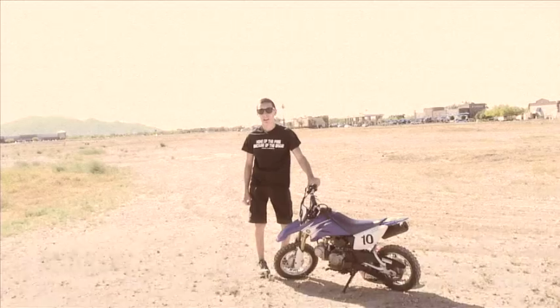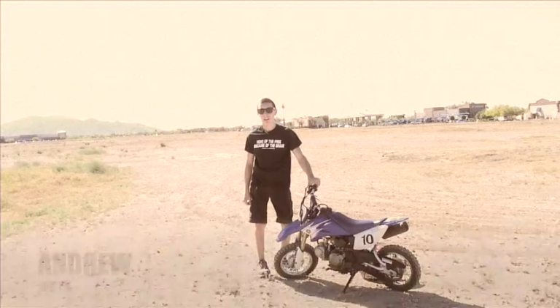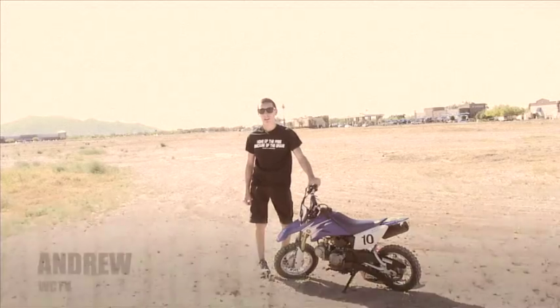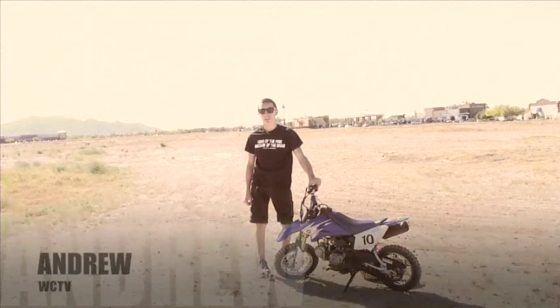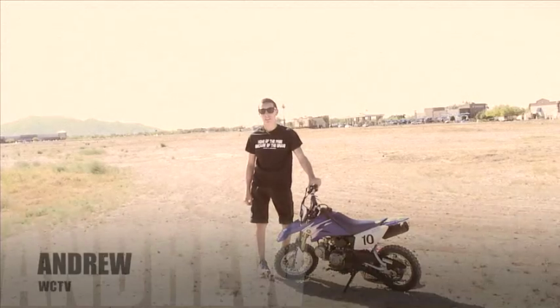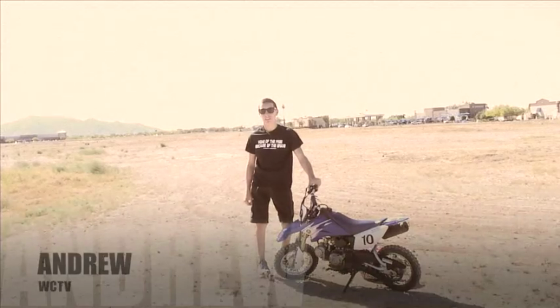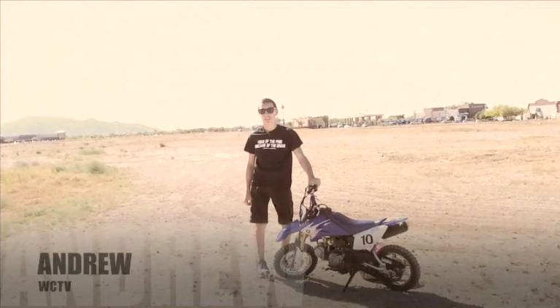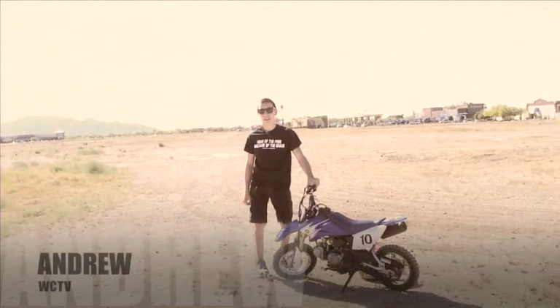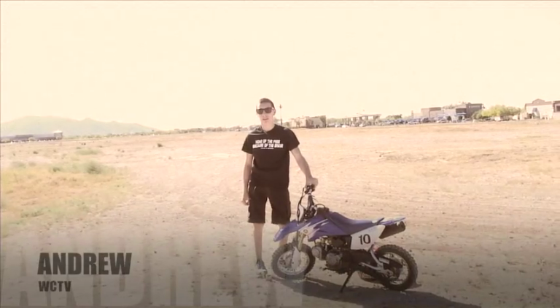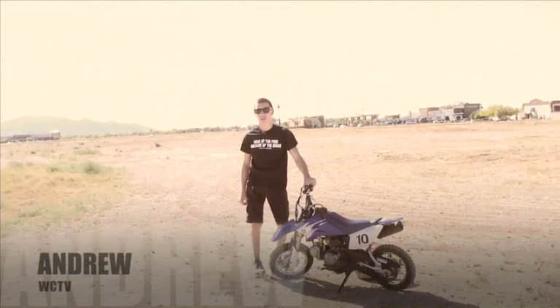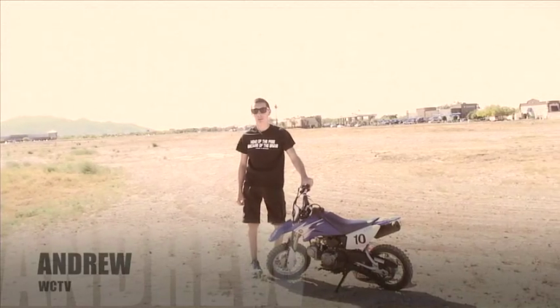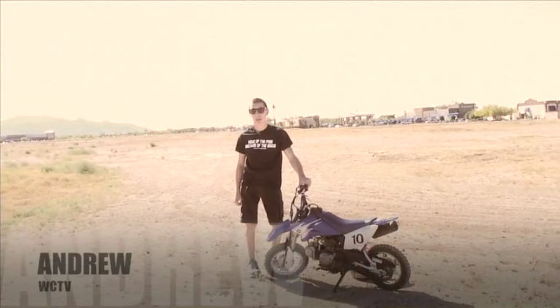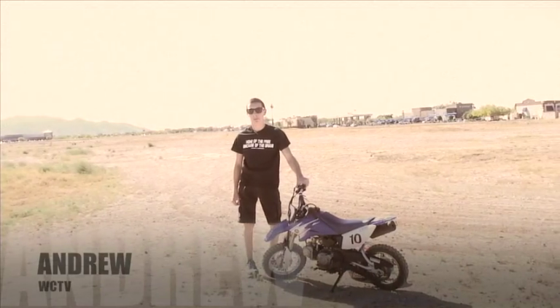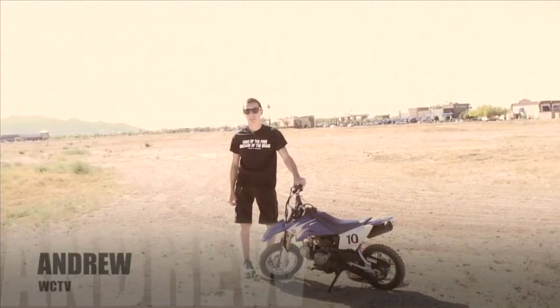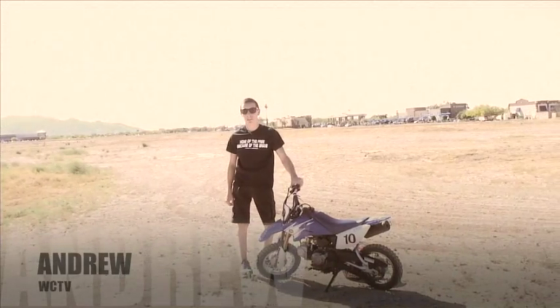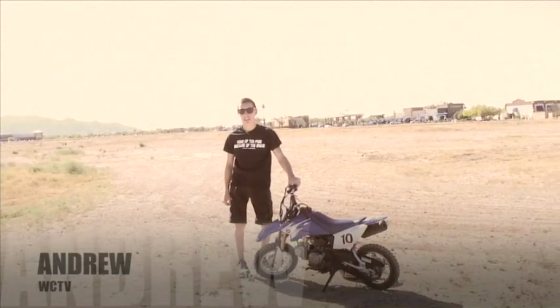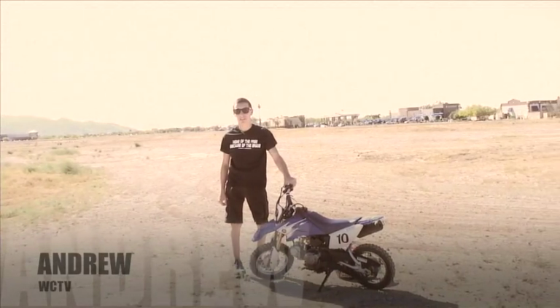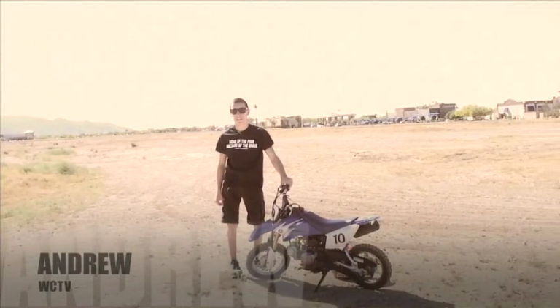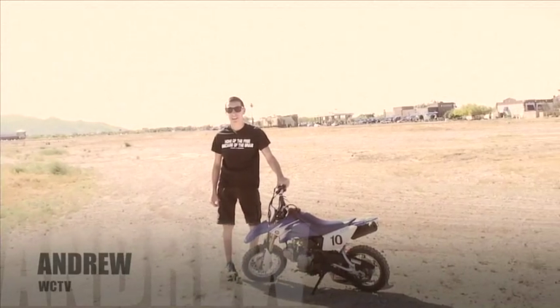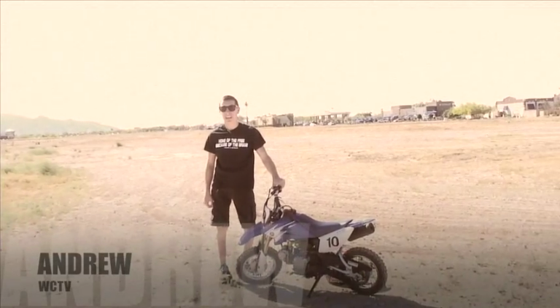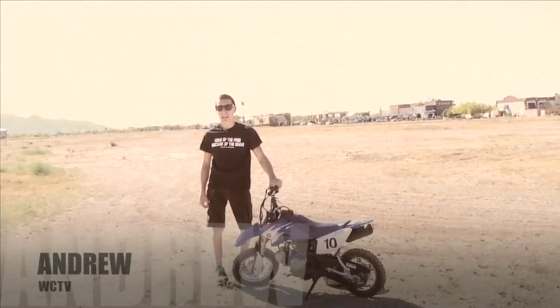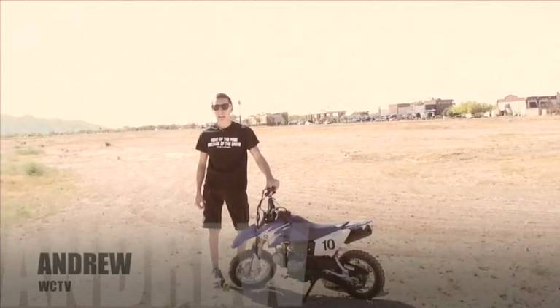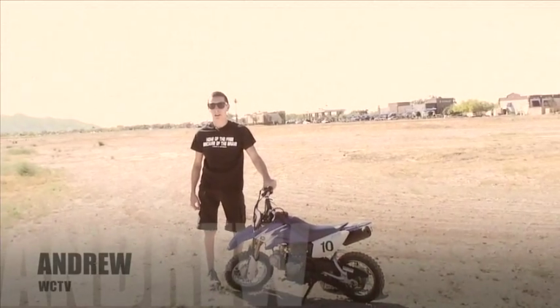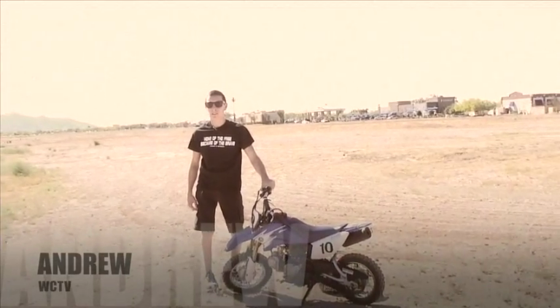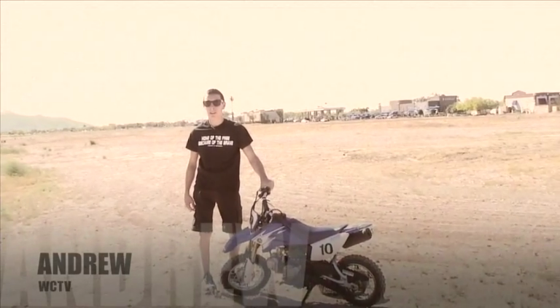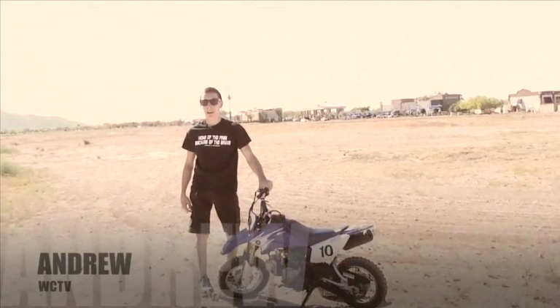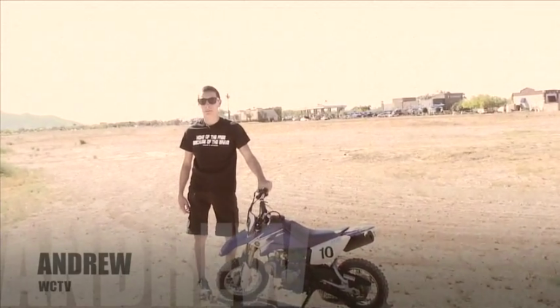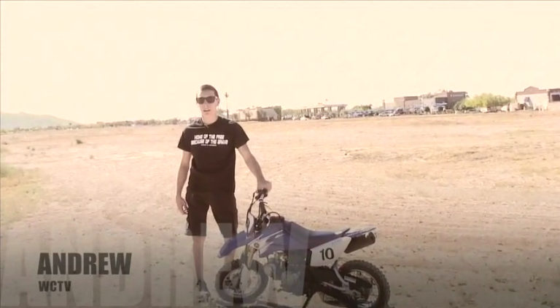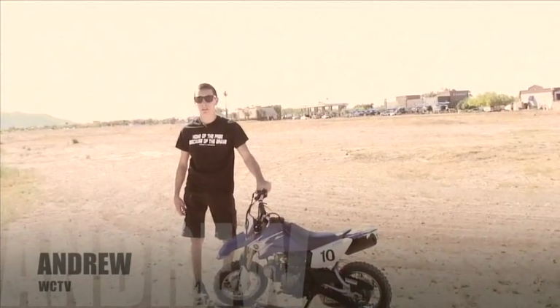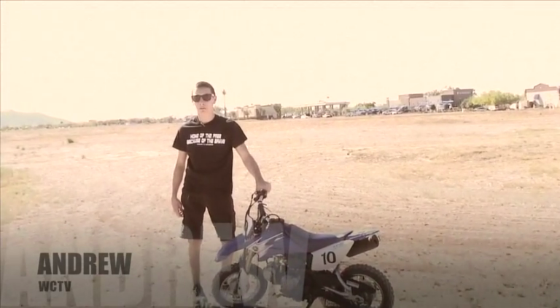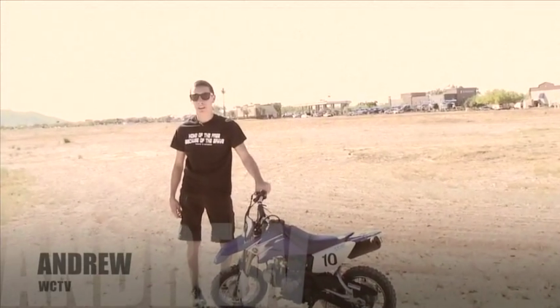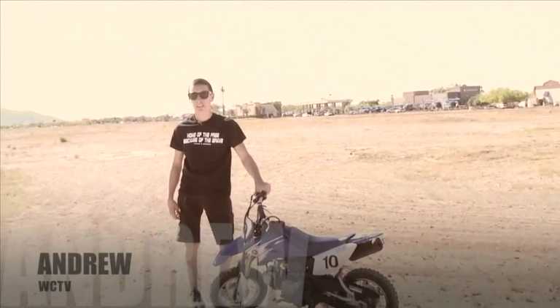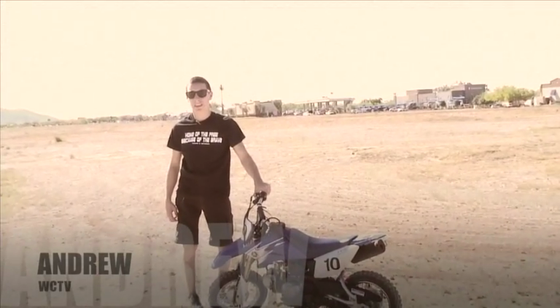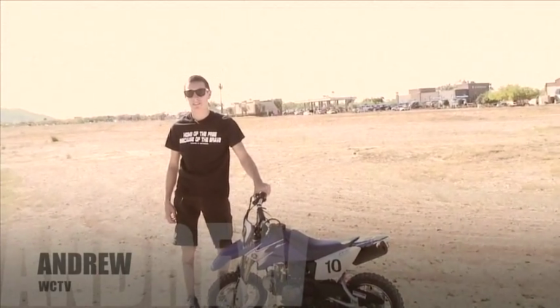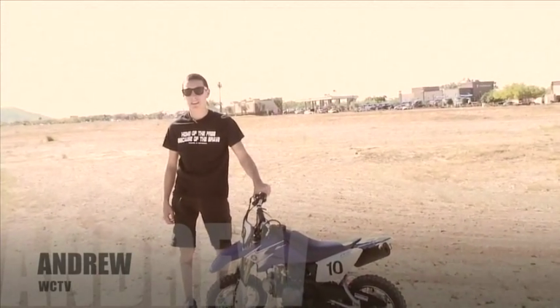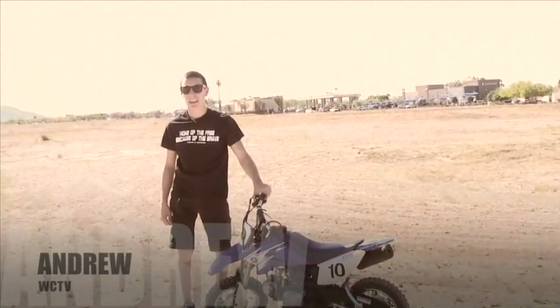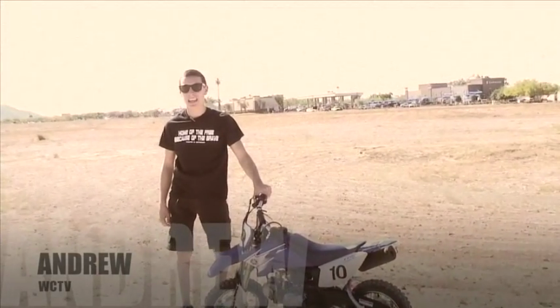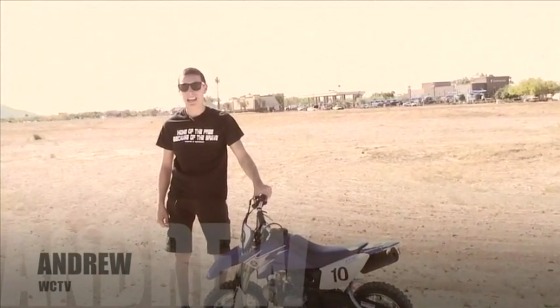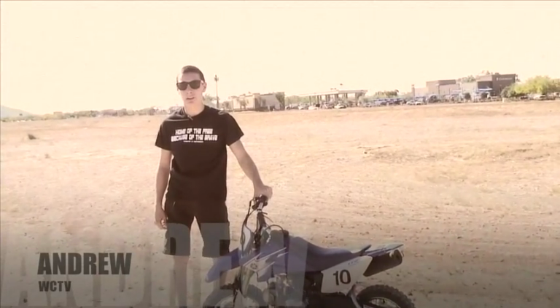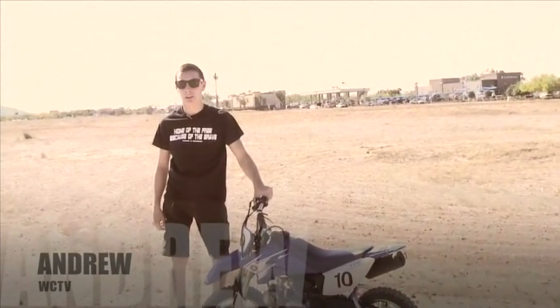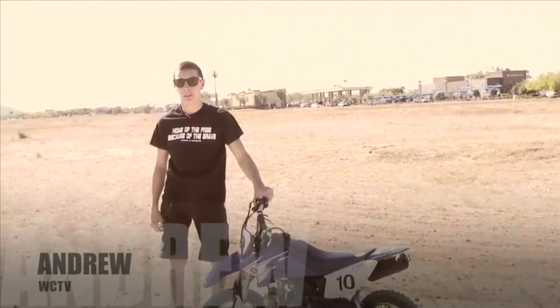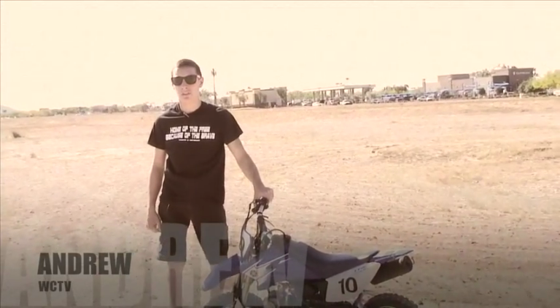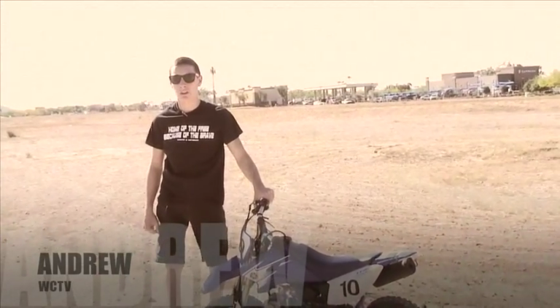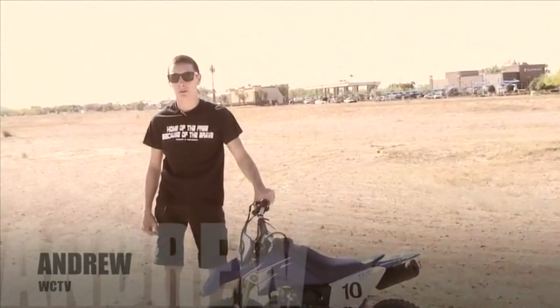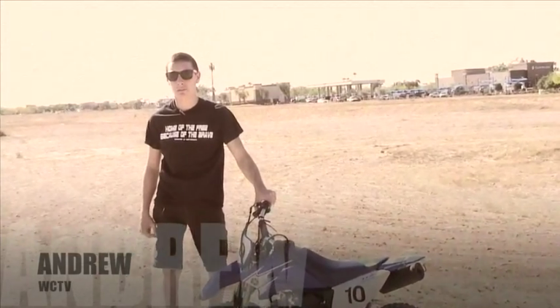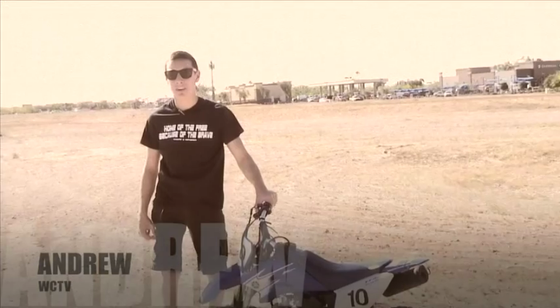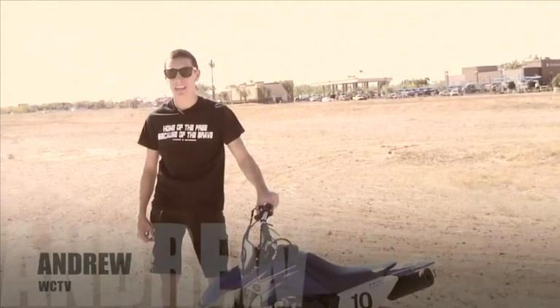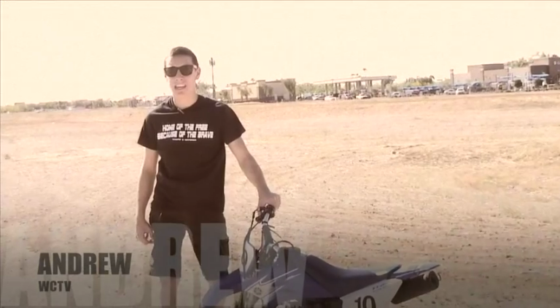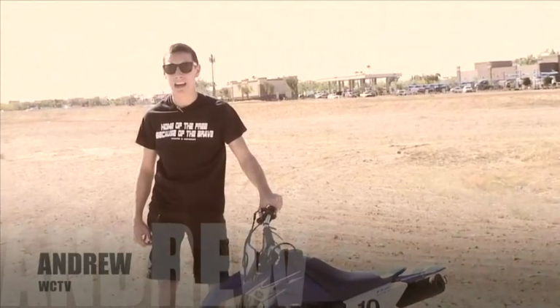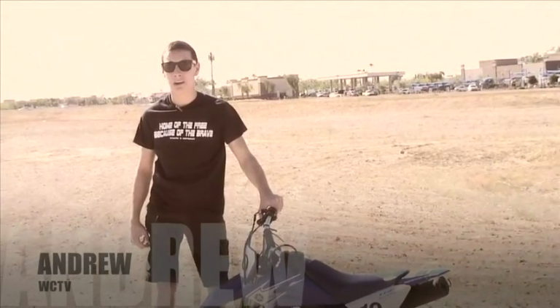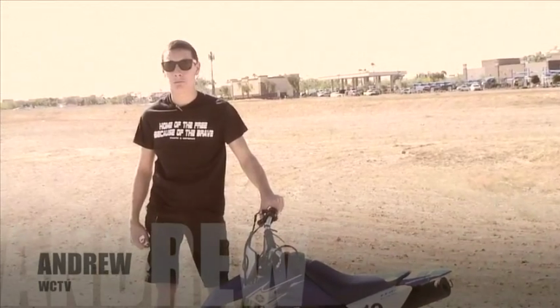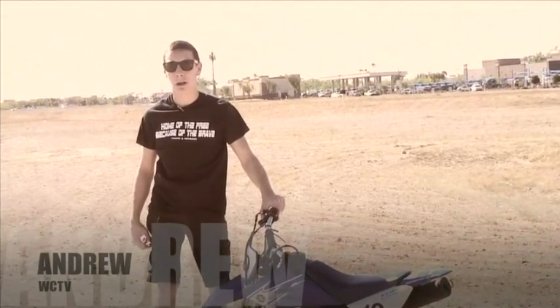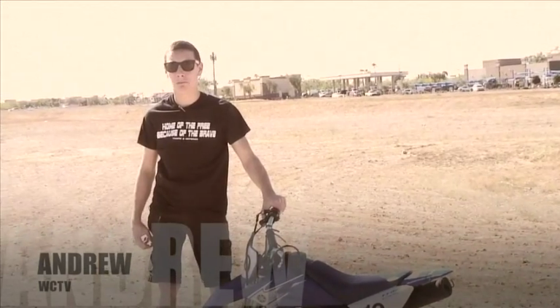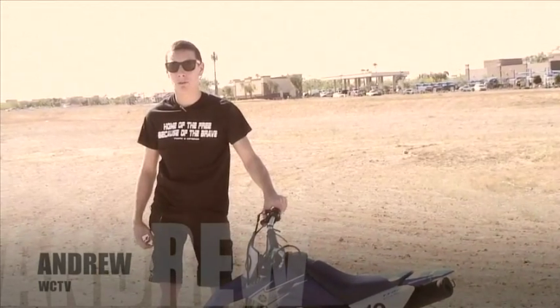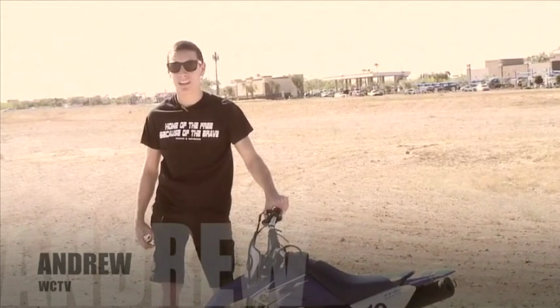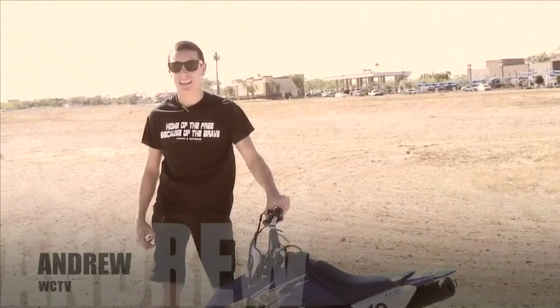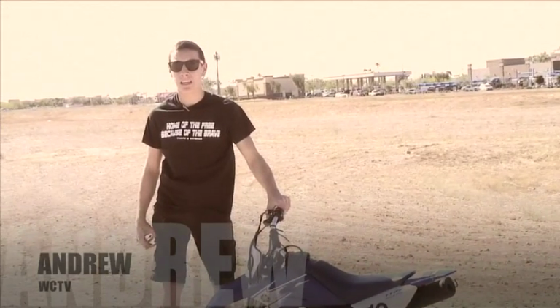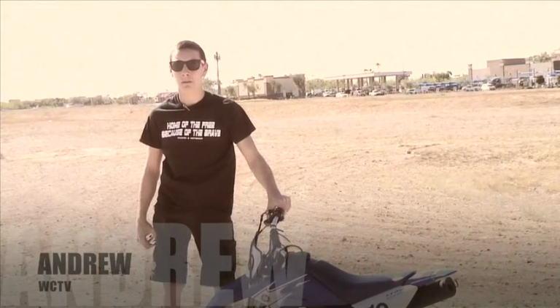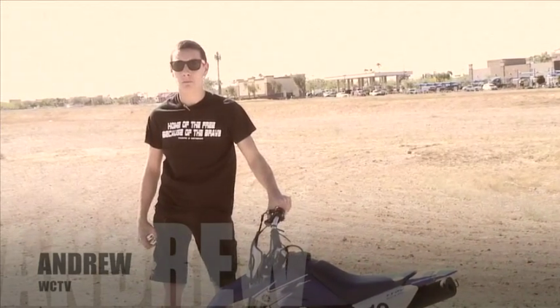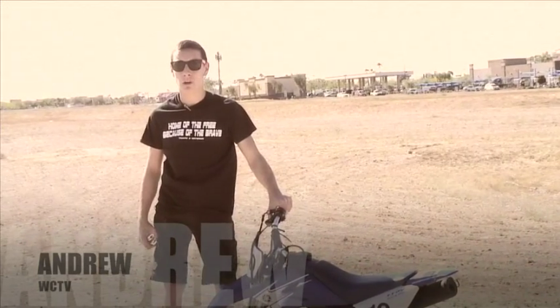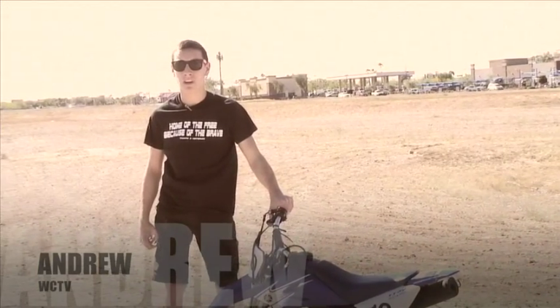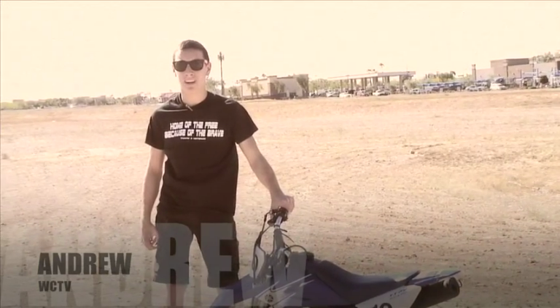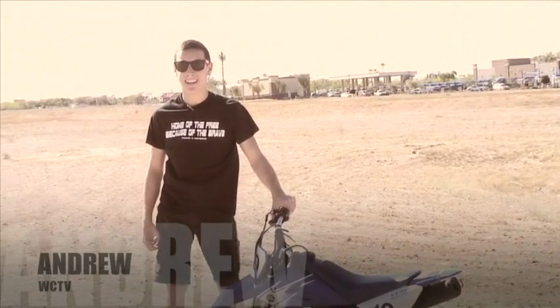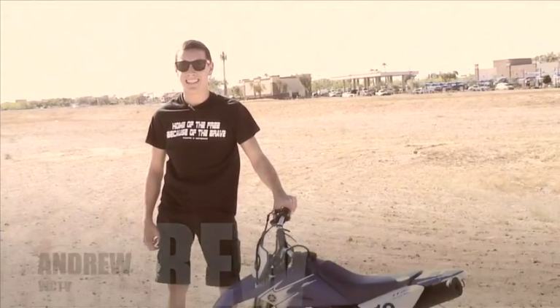Hello, this is Andrew with WCTV, here to talk about dirt bike safety and how to use the equipment and how to properly put it on.